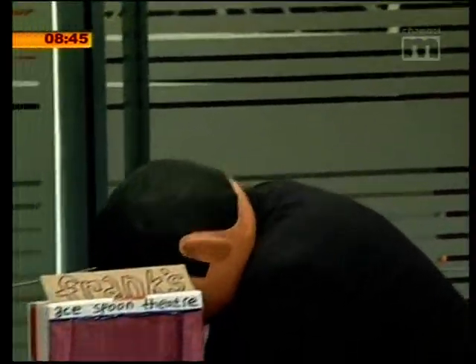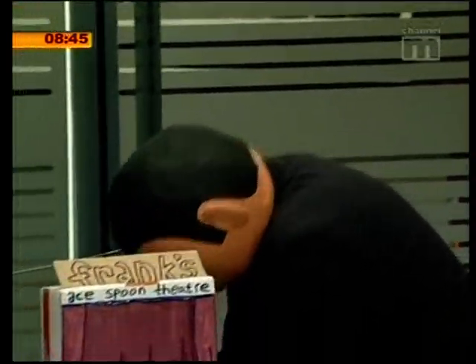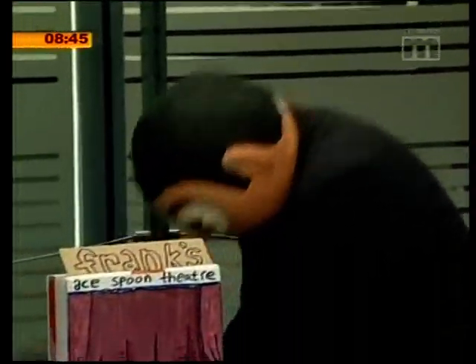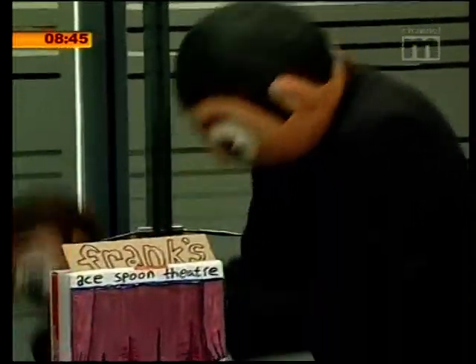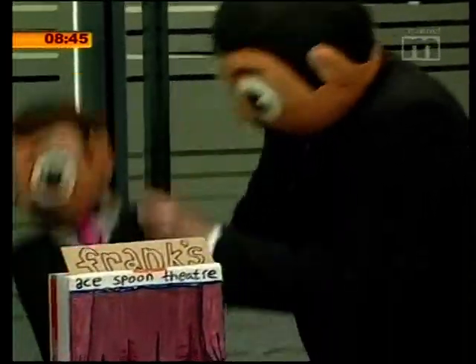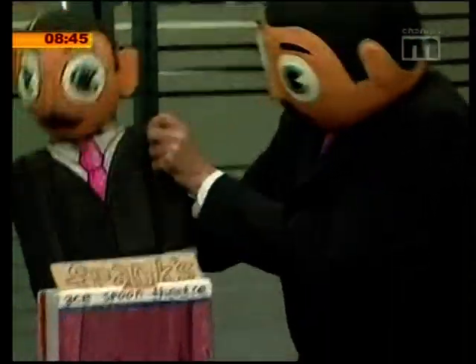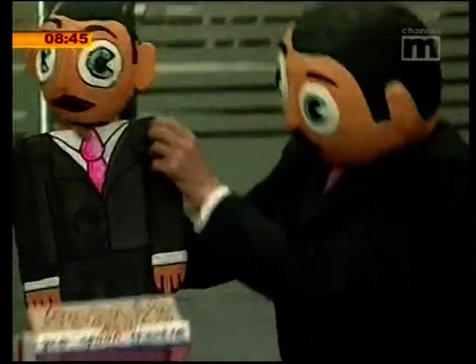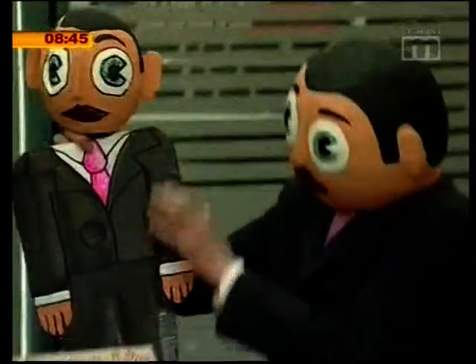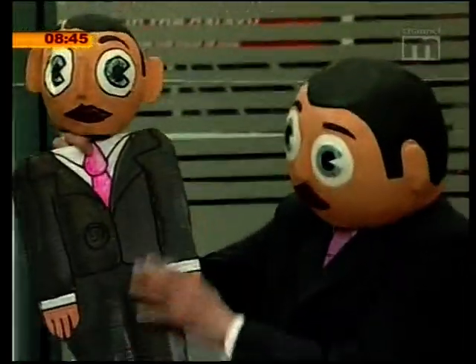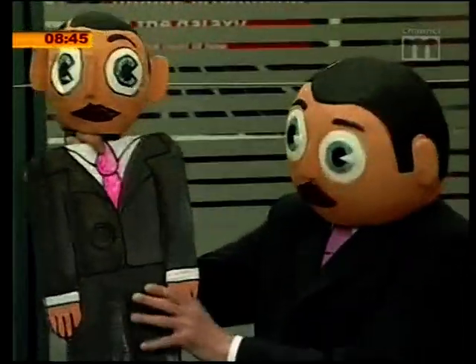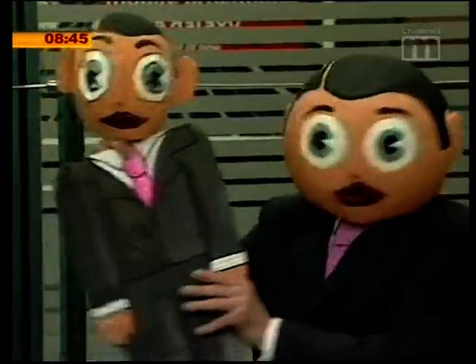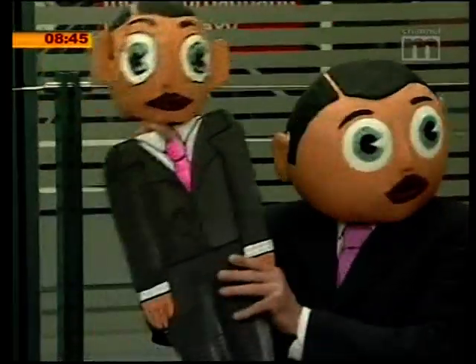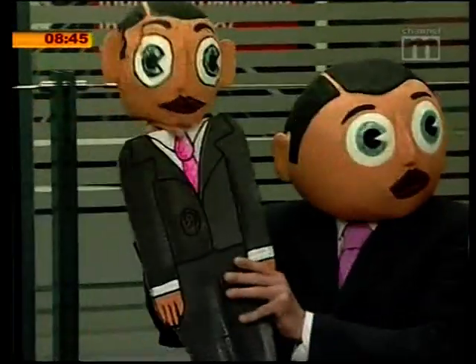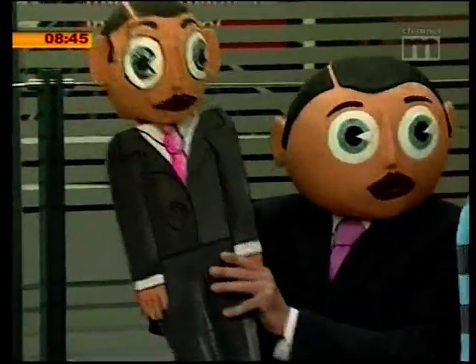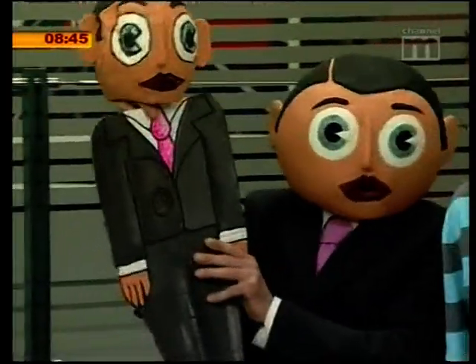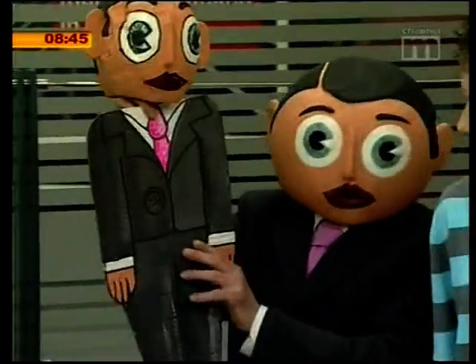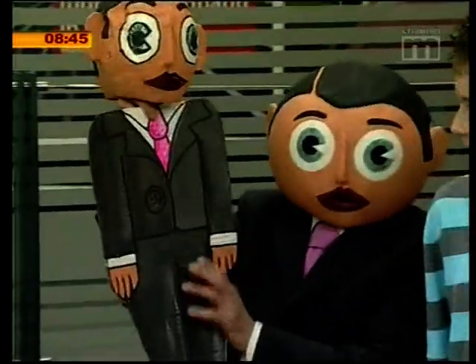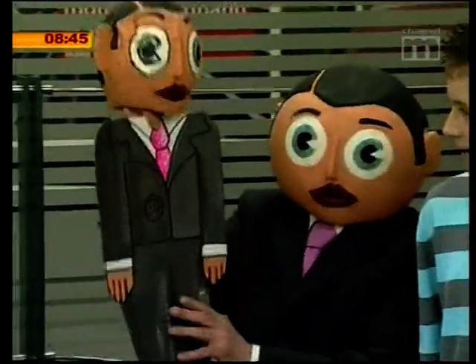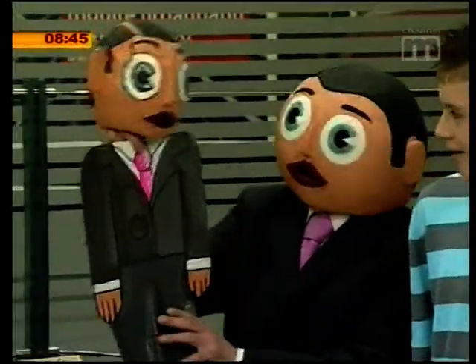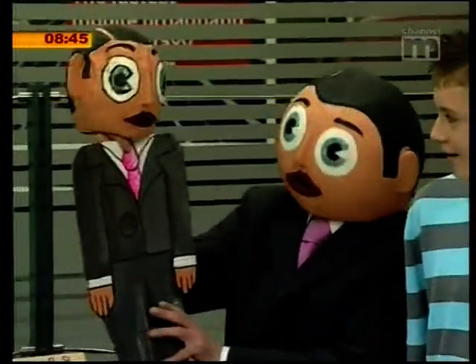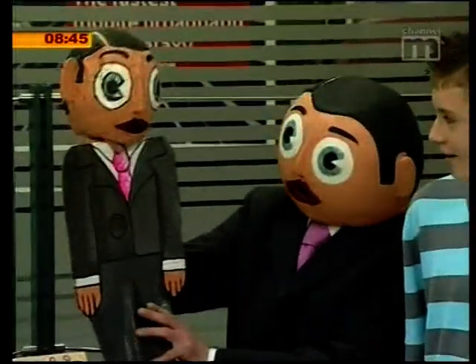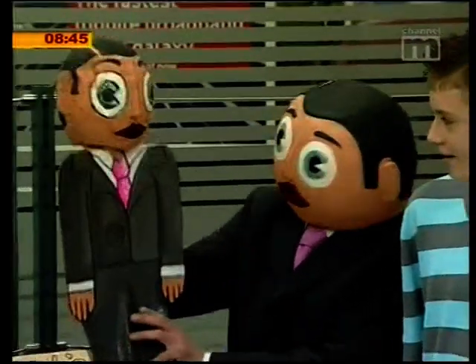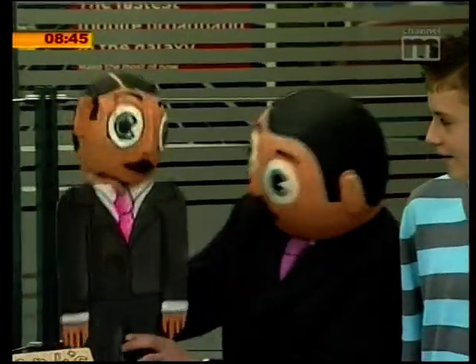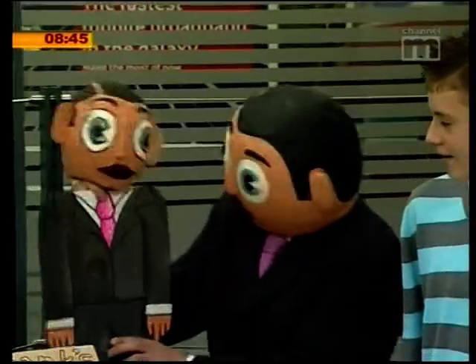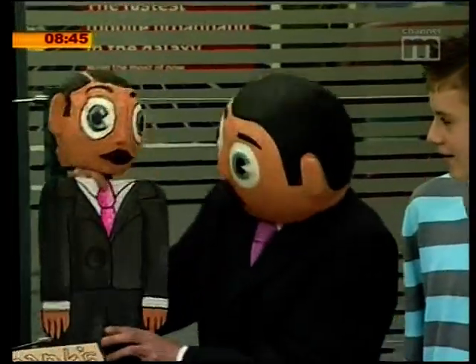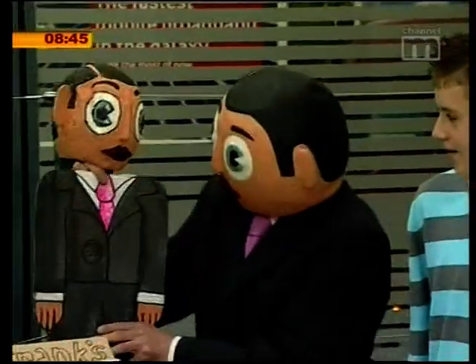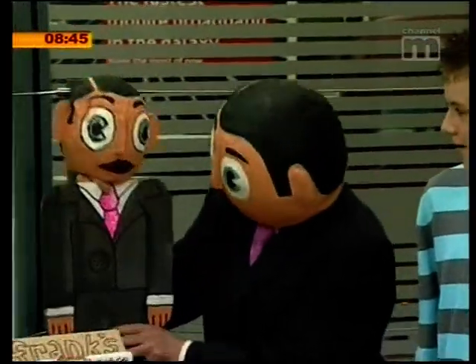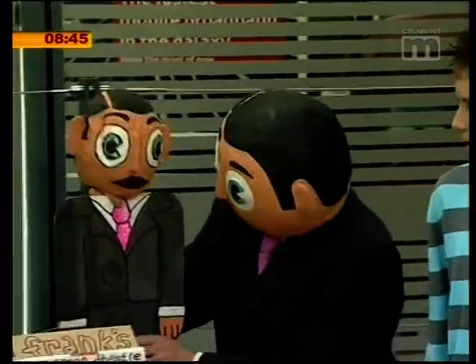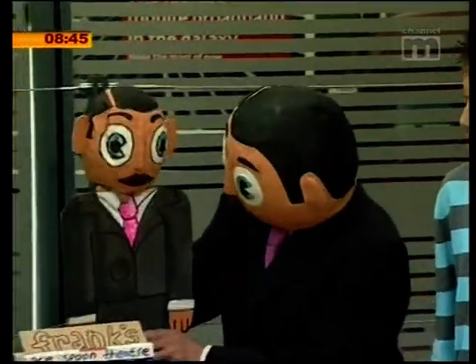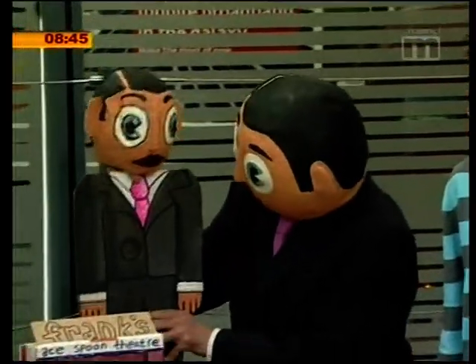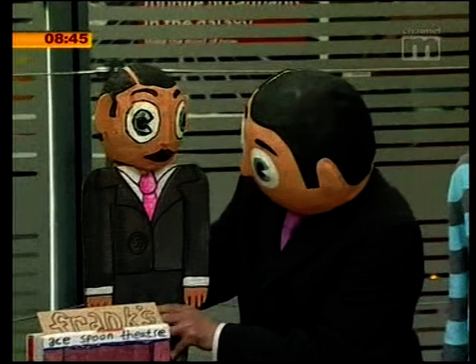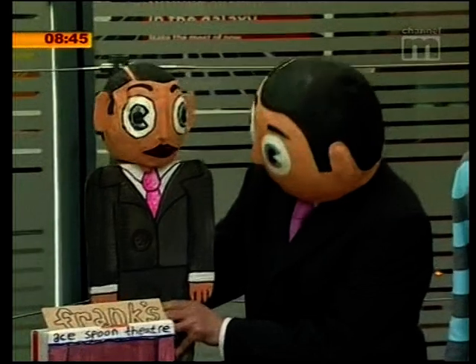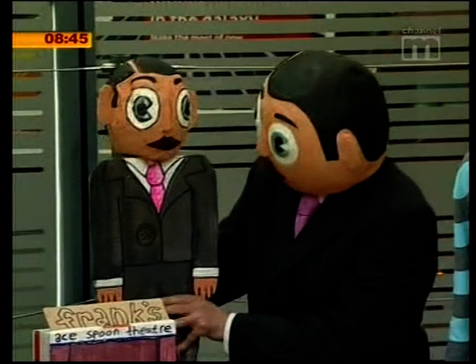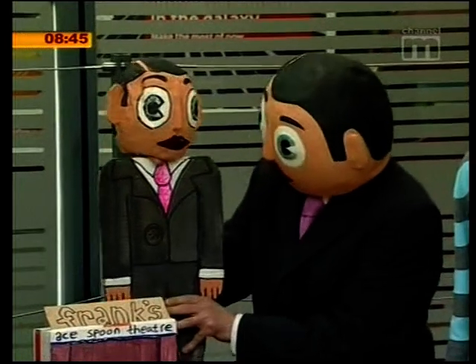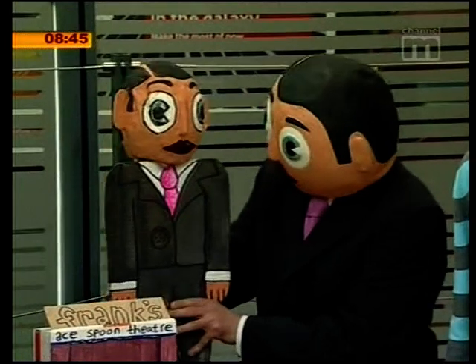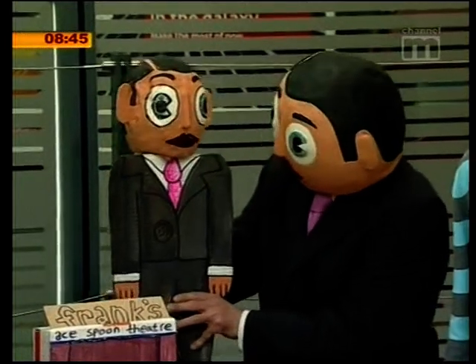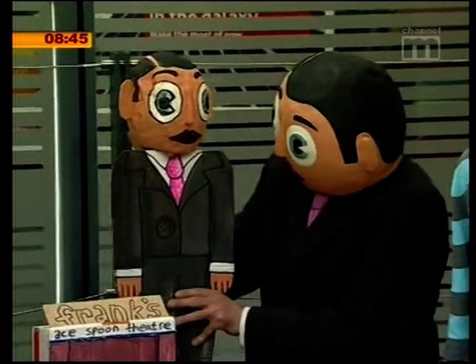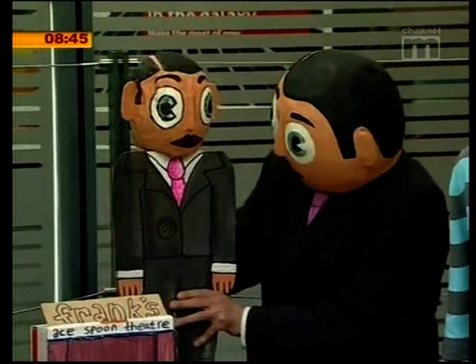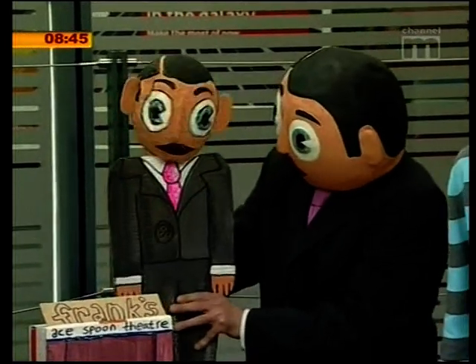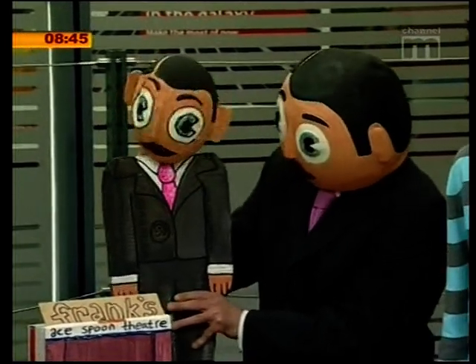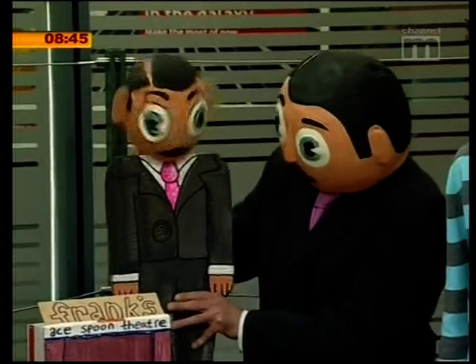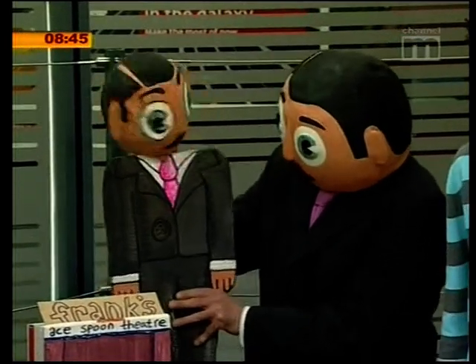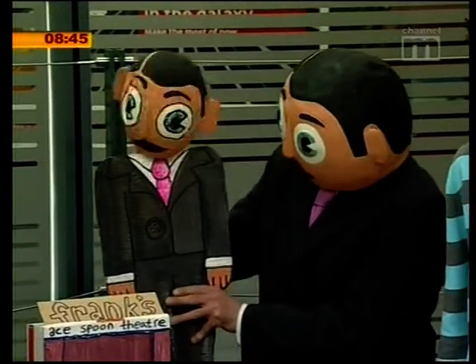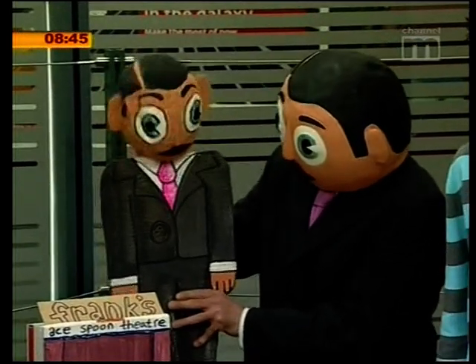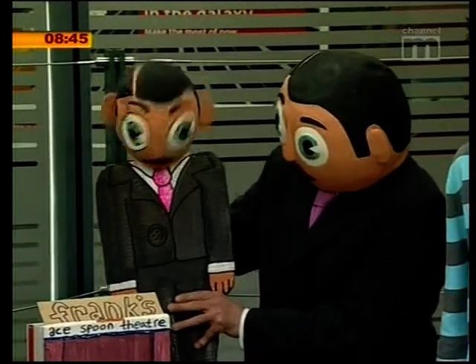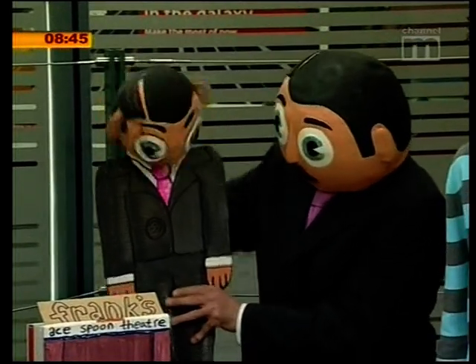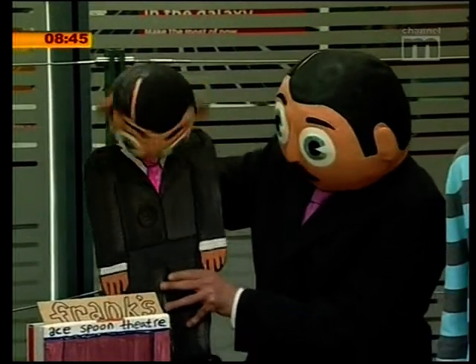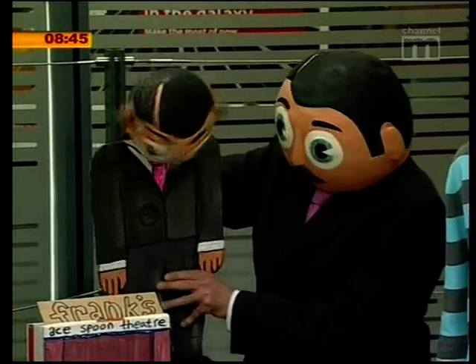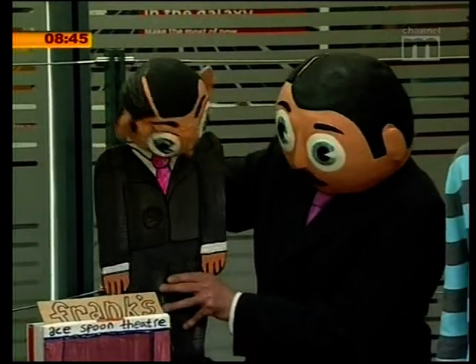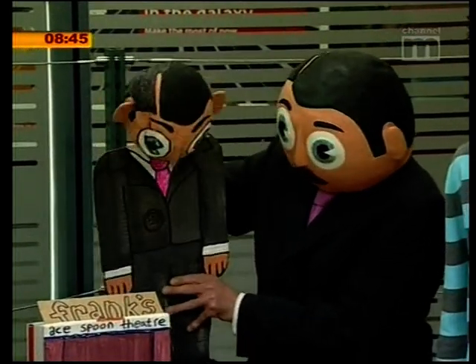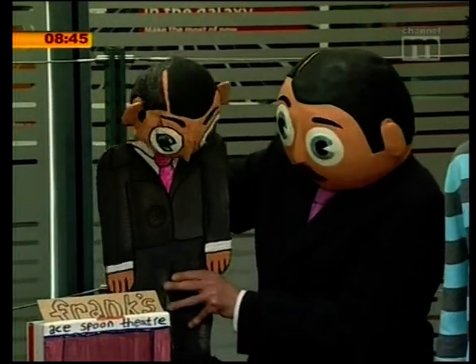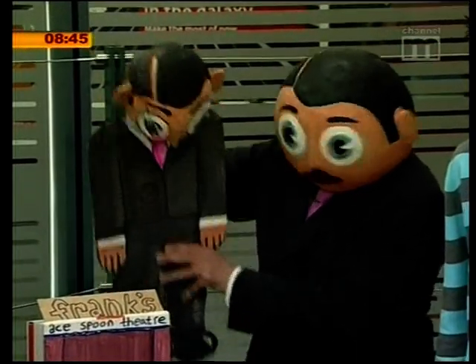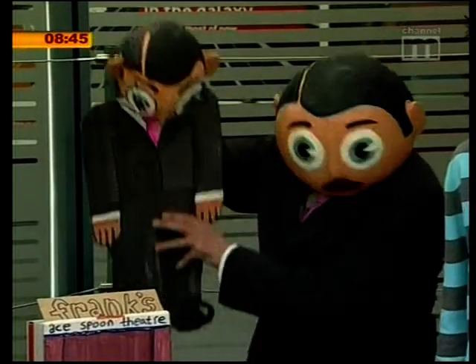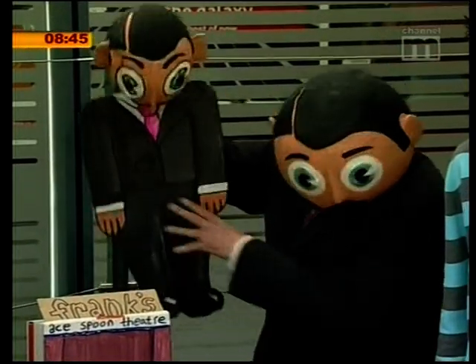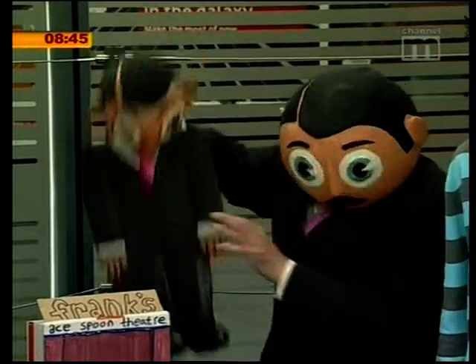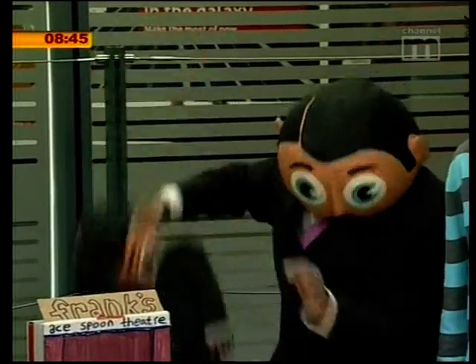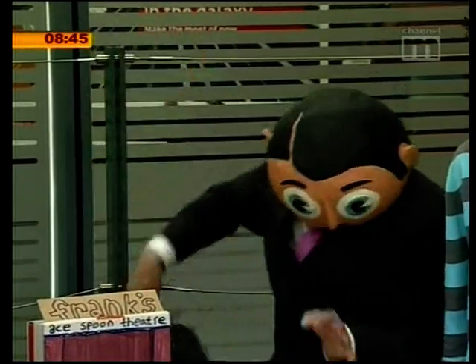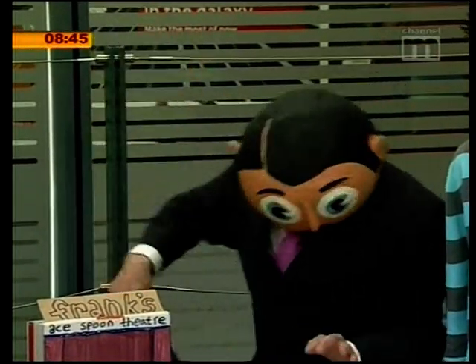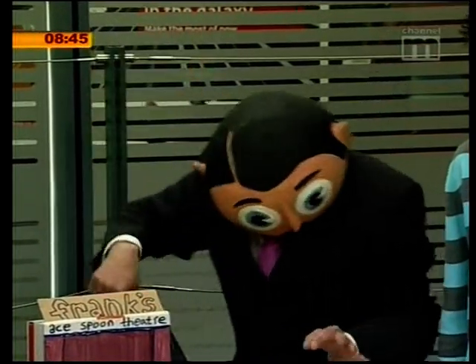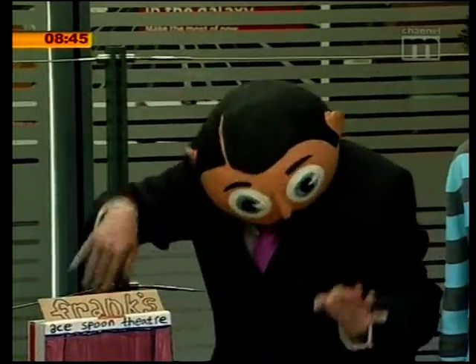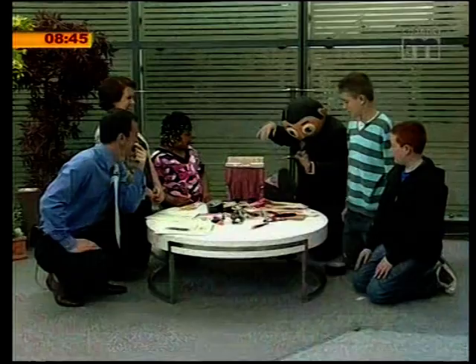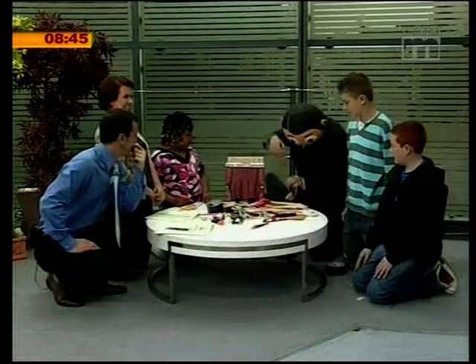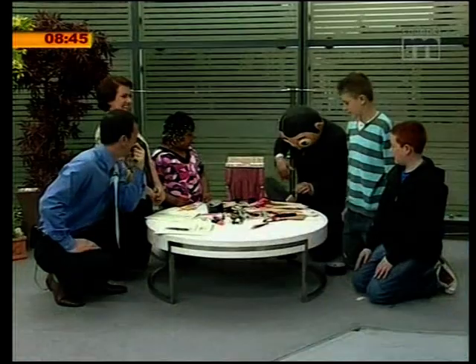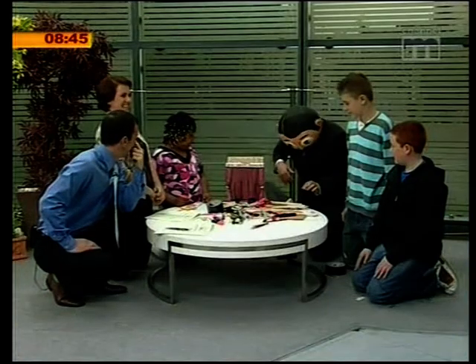I've got little Frank, right? Hello little Frank, how are you? I'm very well, what are you doing? Never mind what I'm doing.